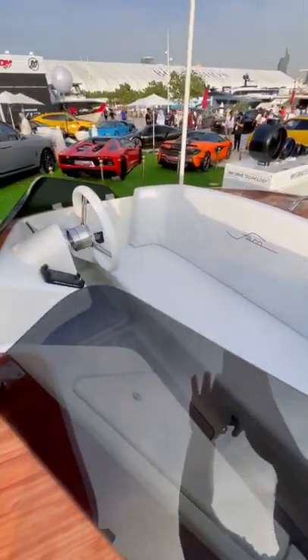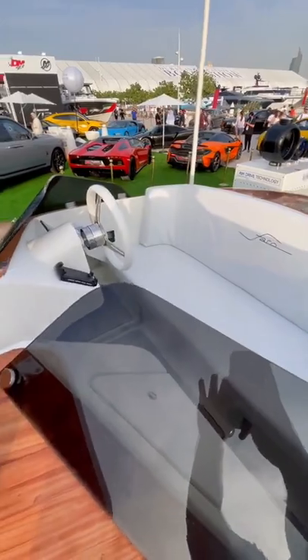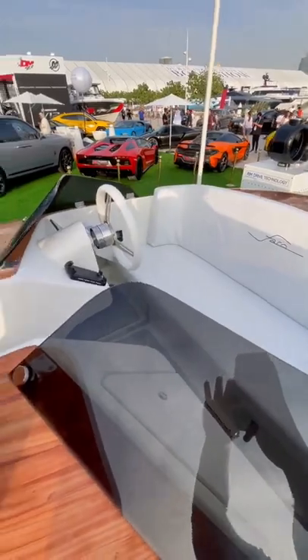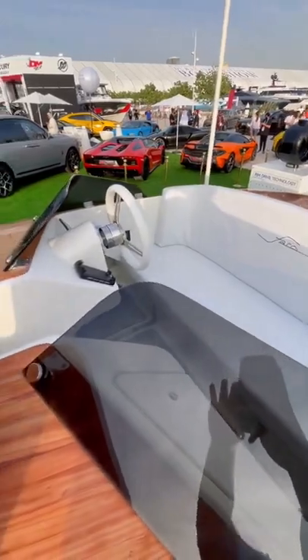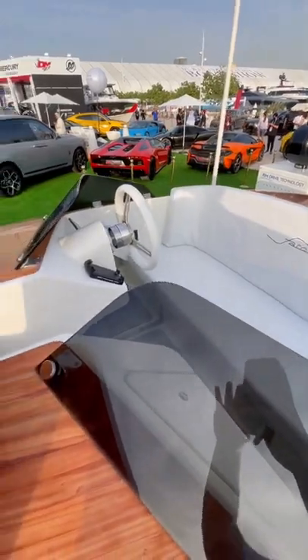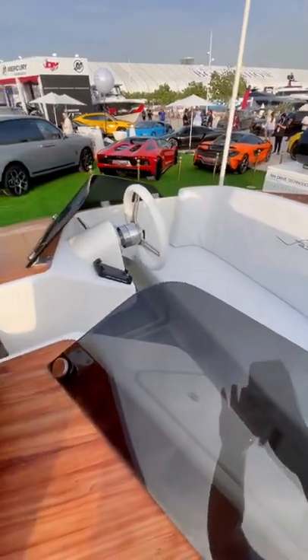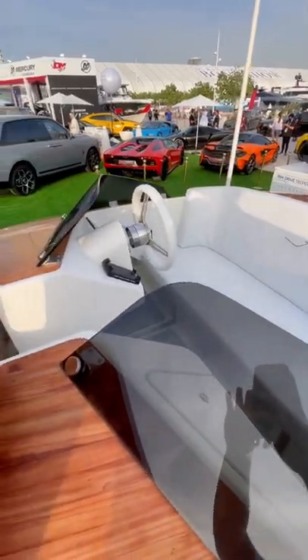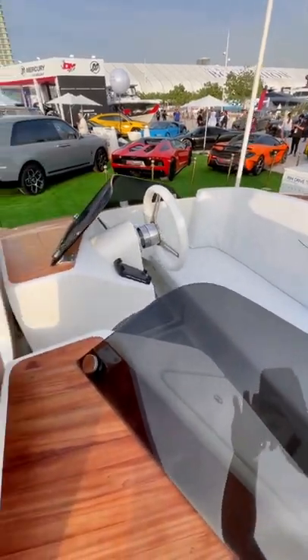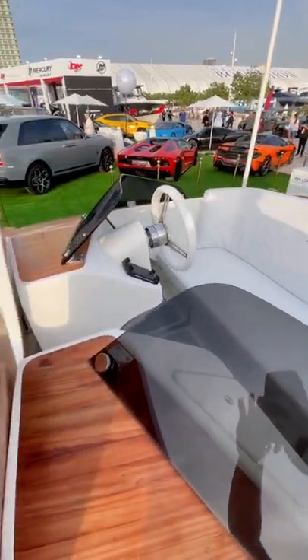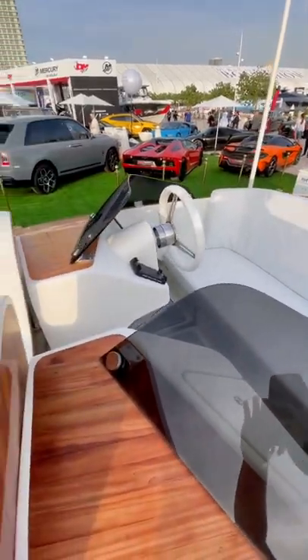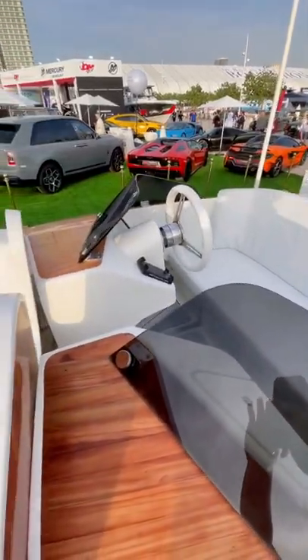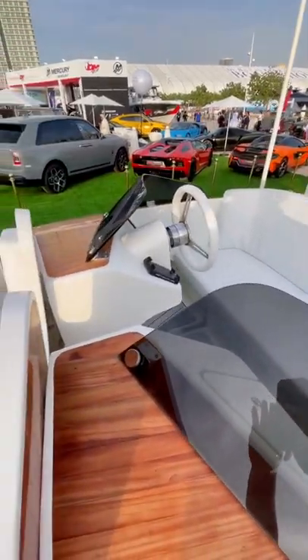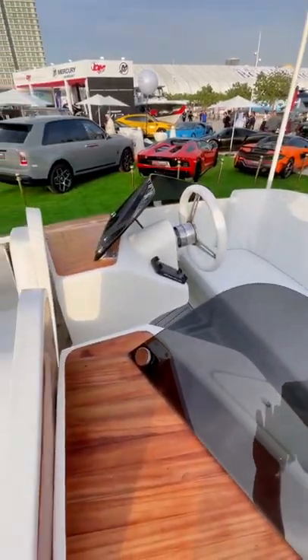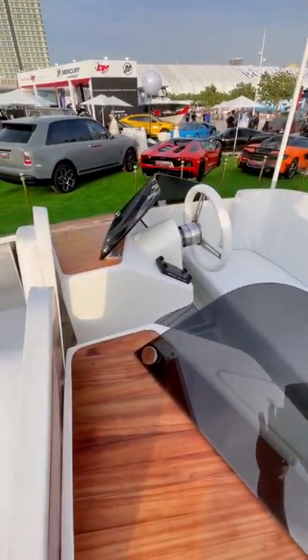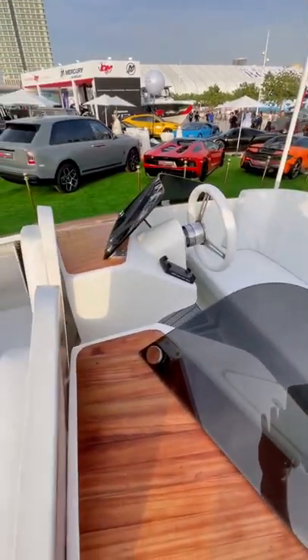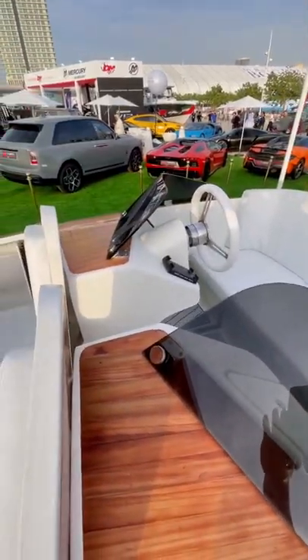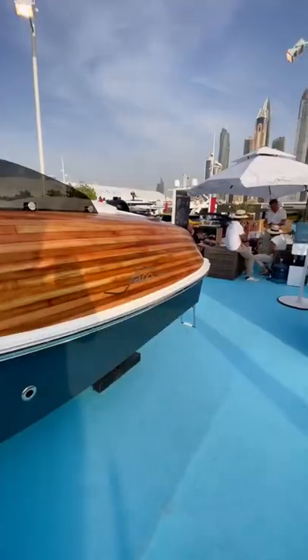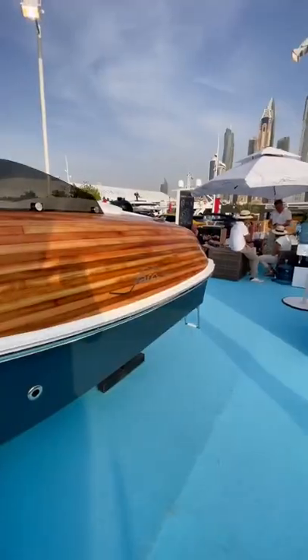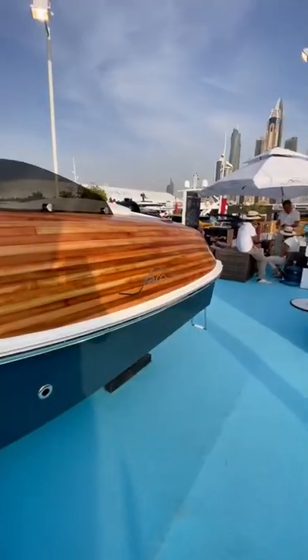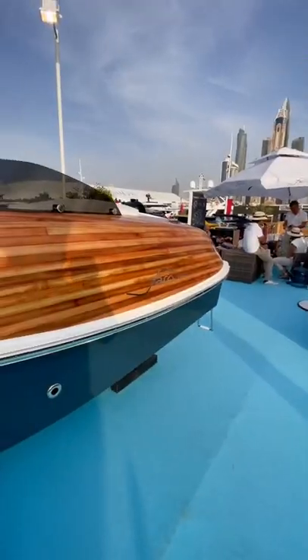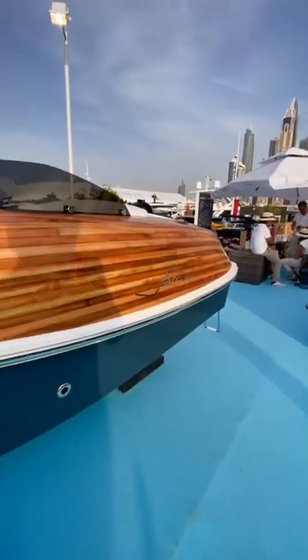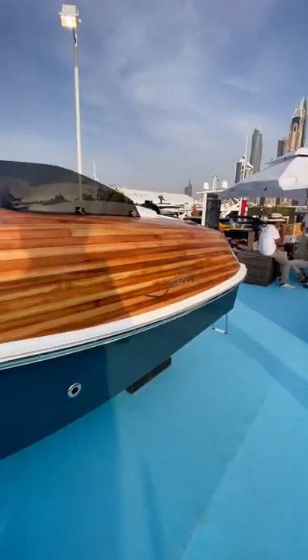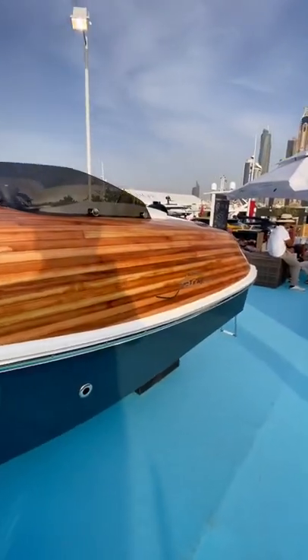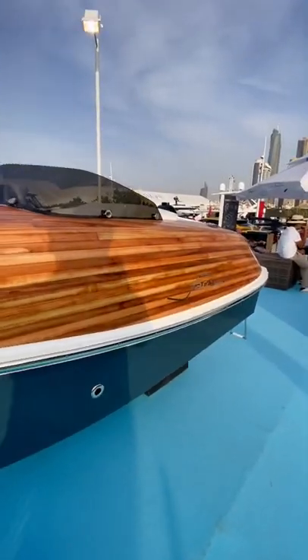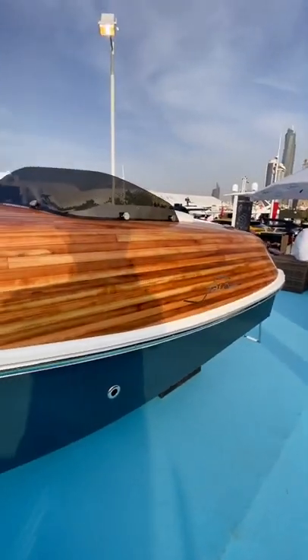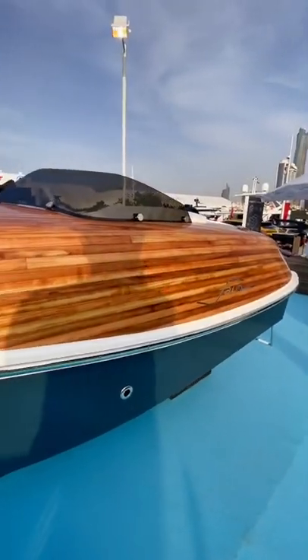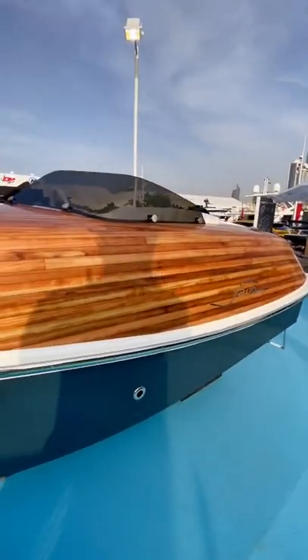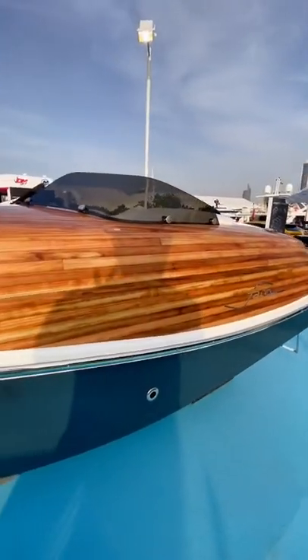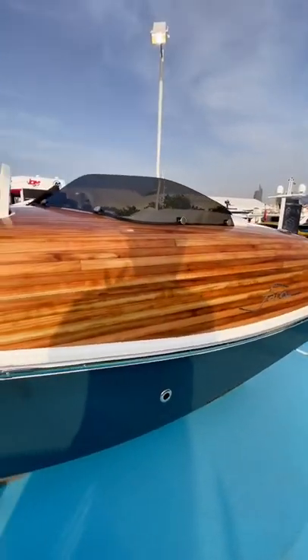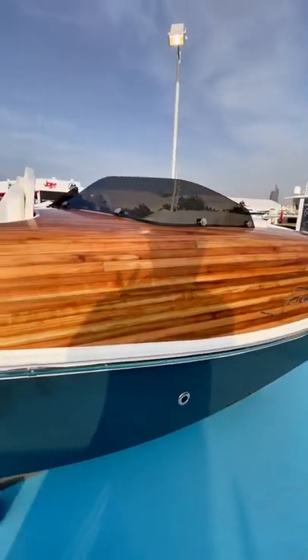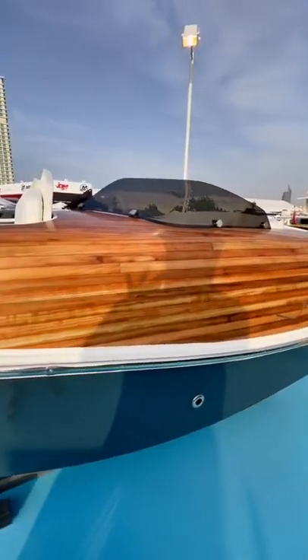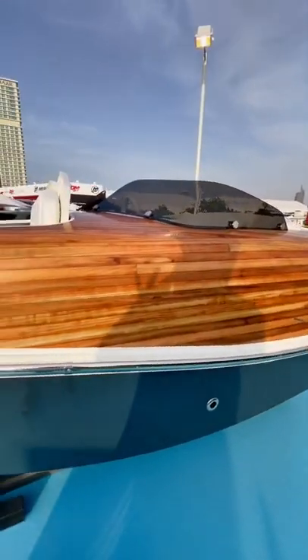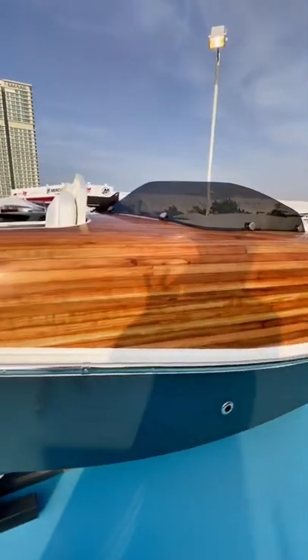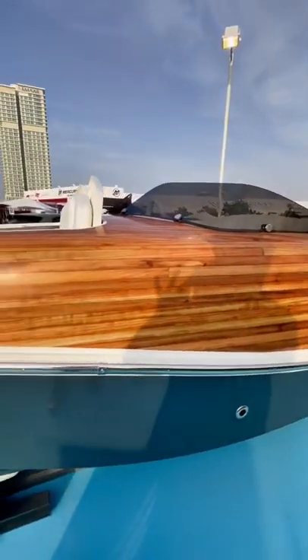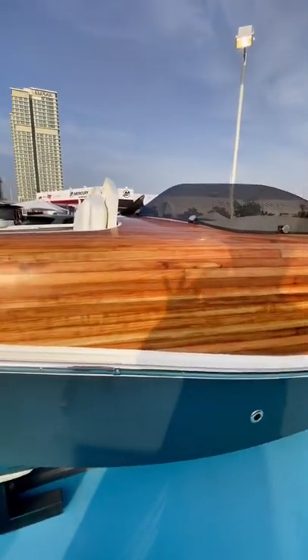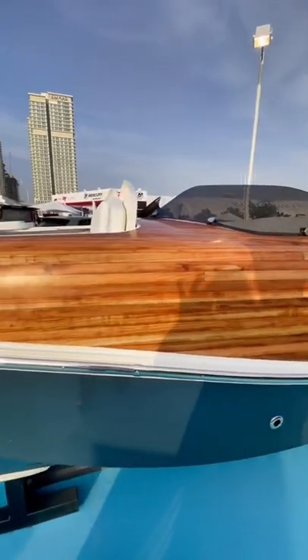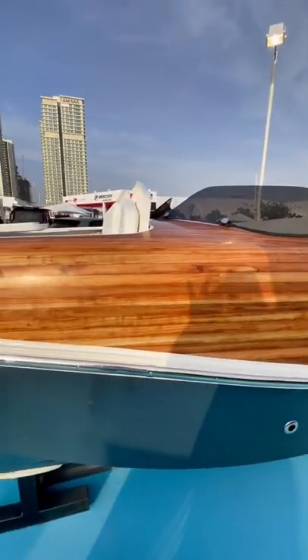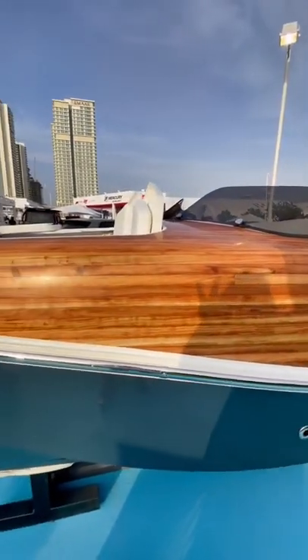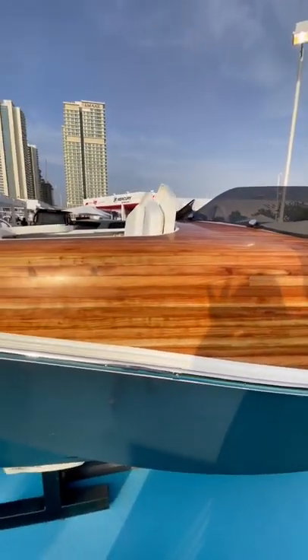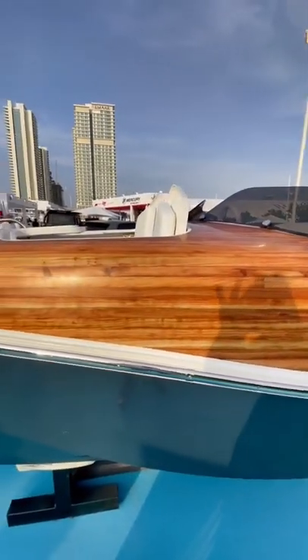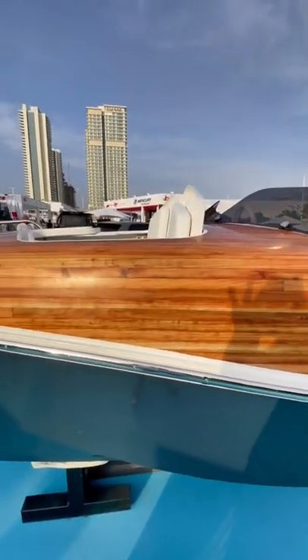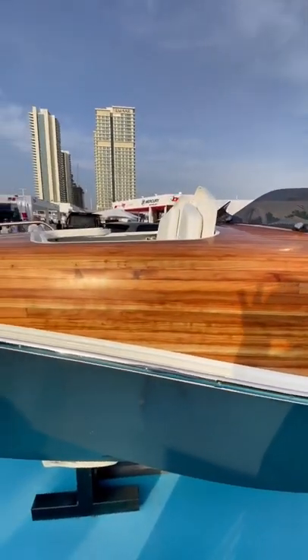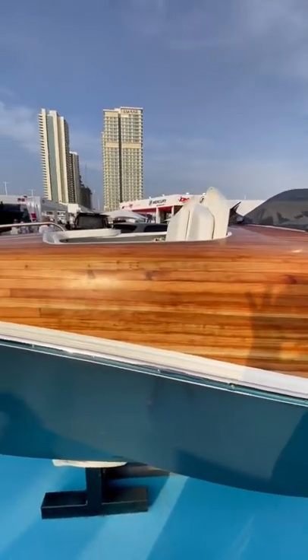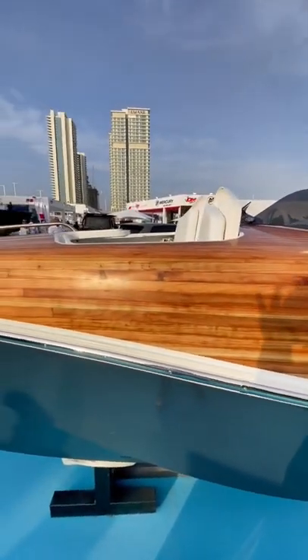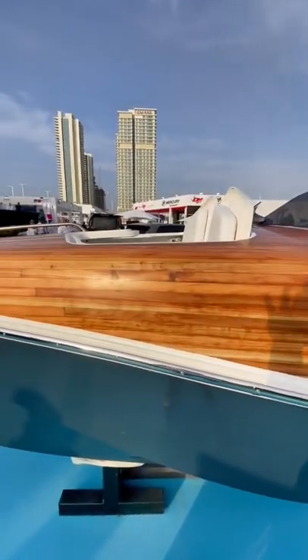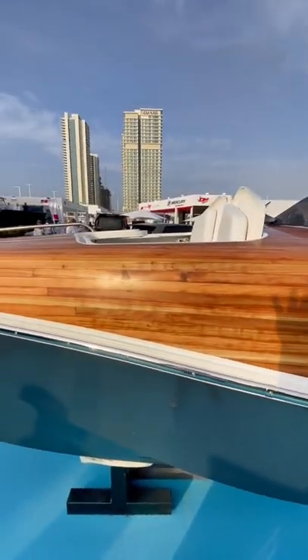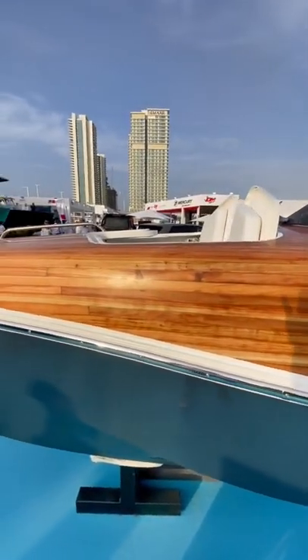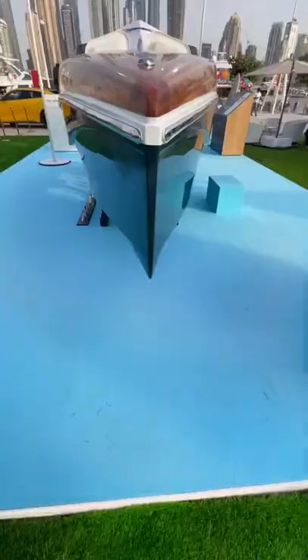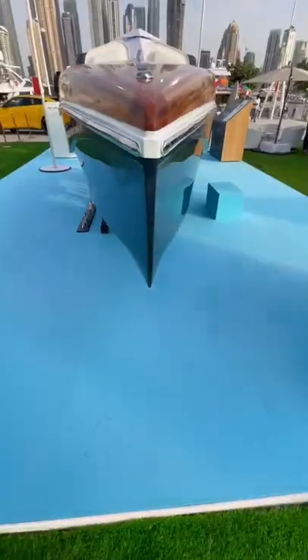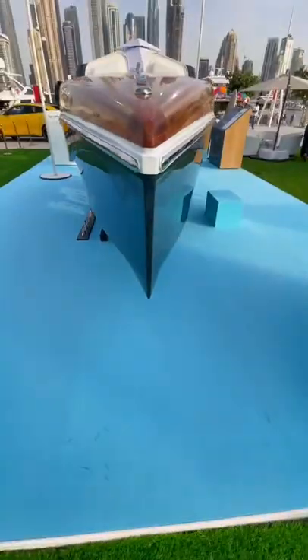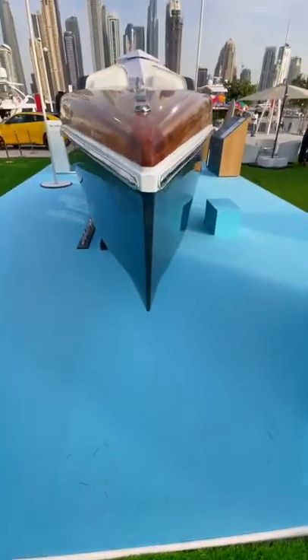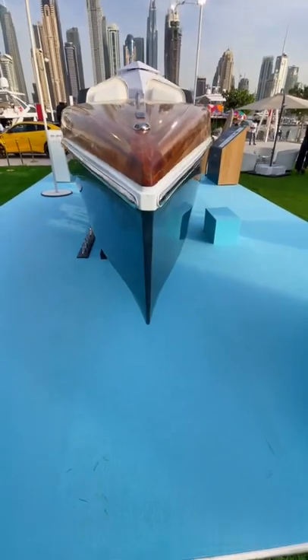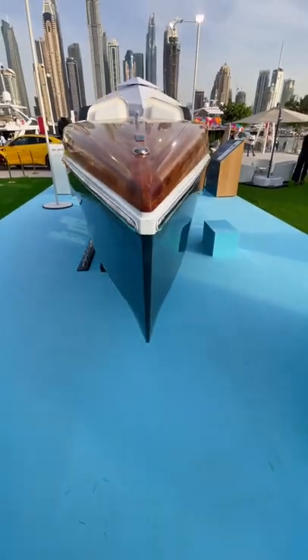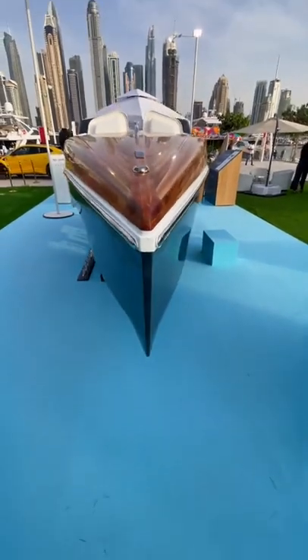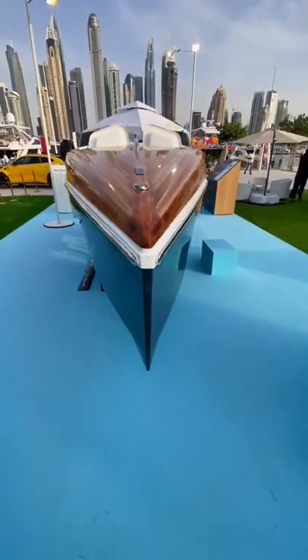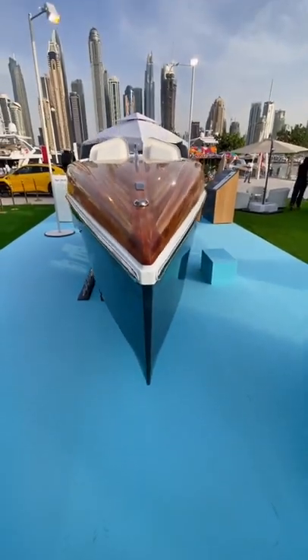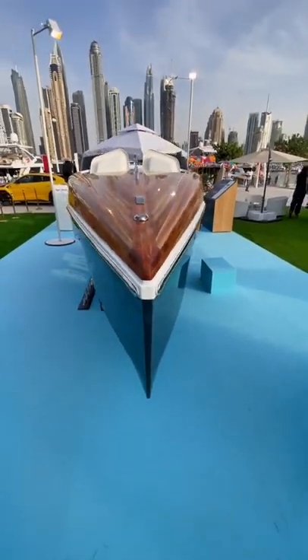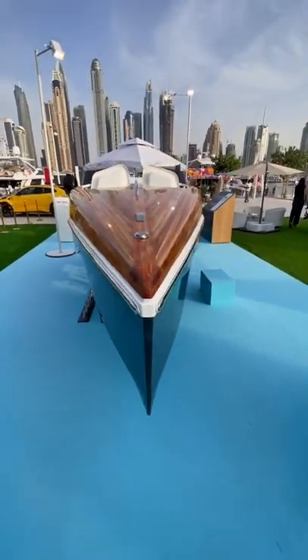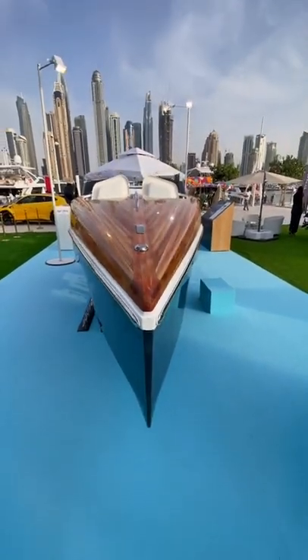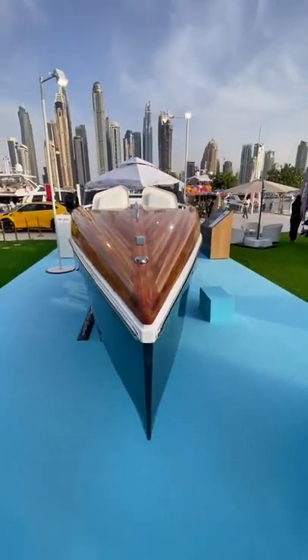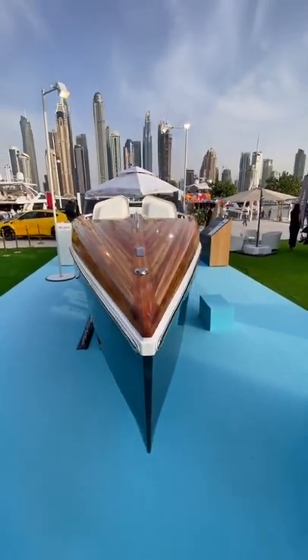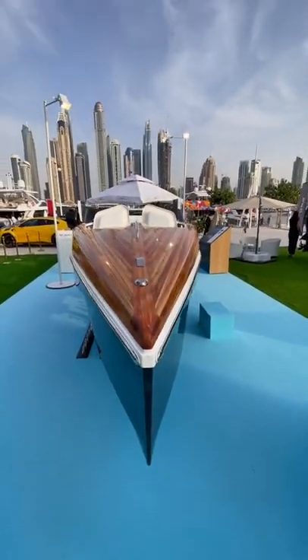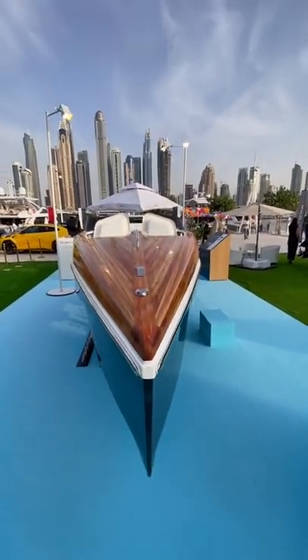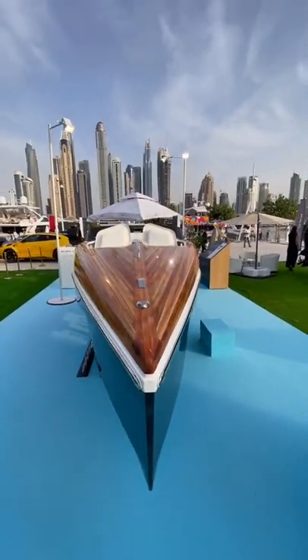All of the wood you see is 100% real and forested from Portugal. It was epoxy molded to the hull to give it that clean look.